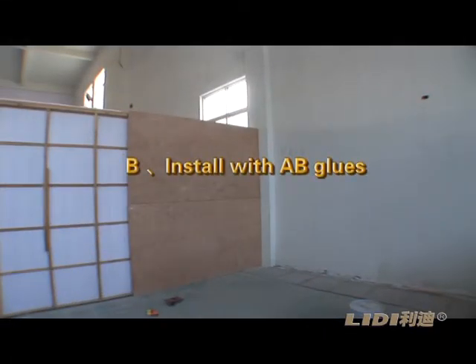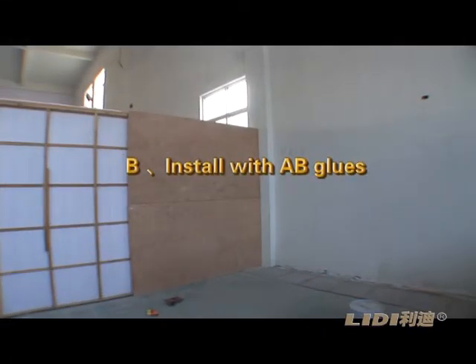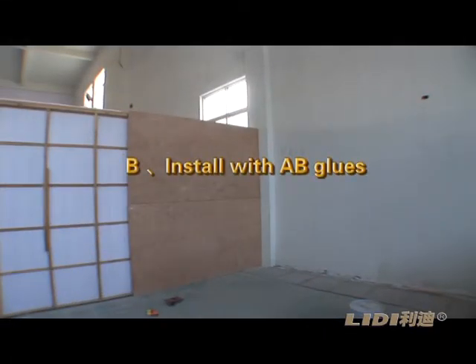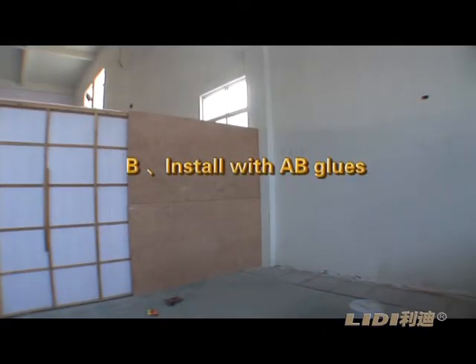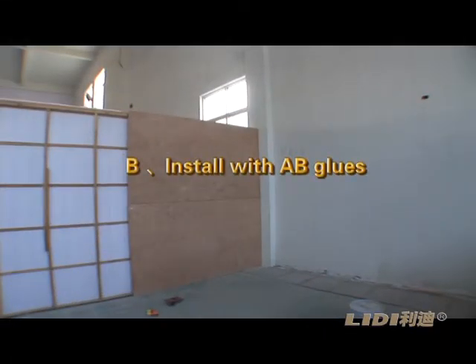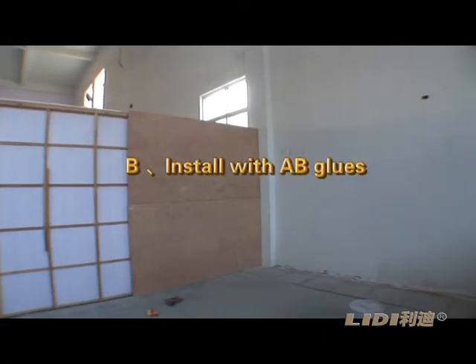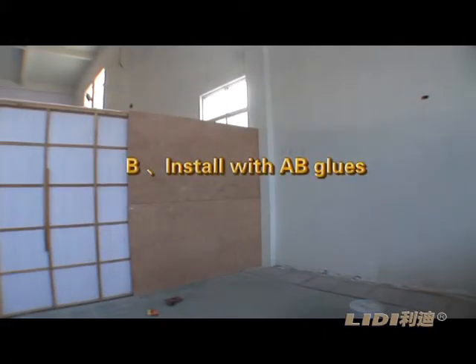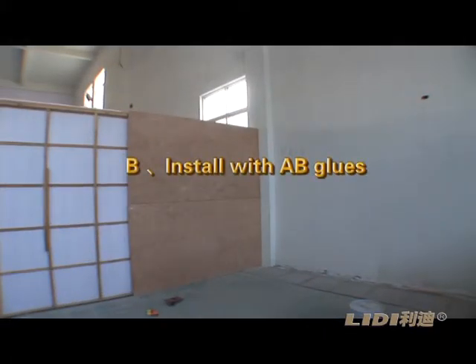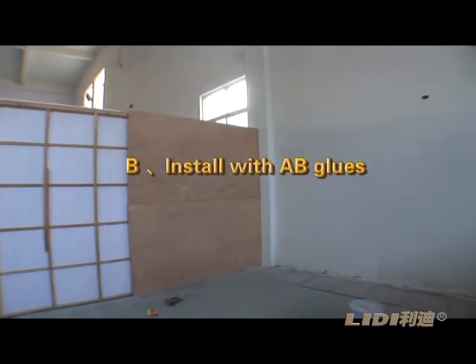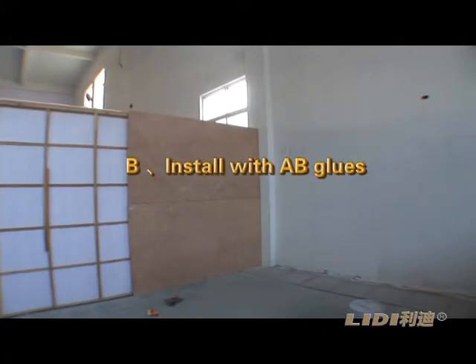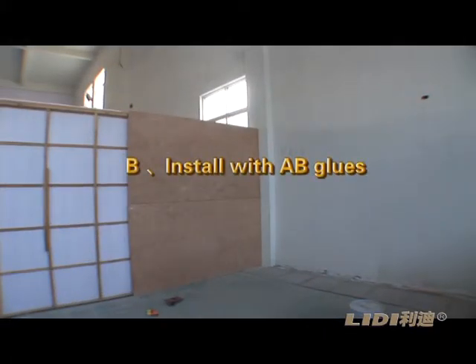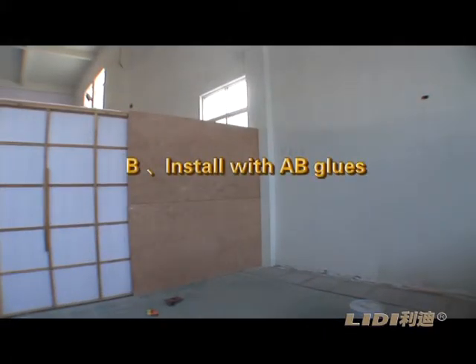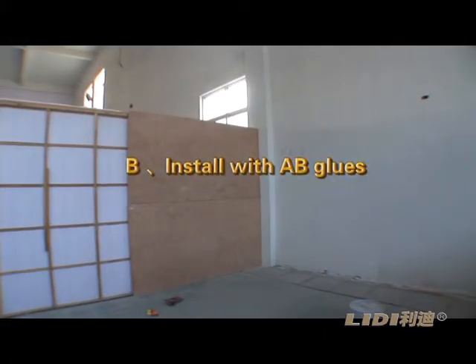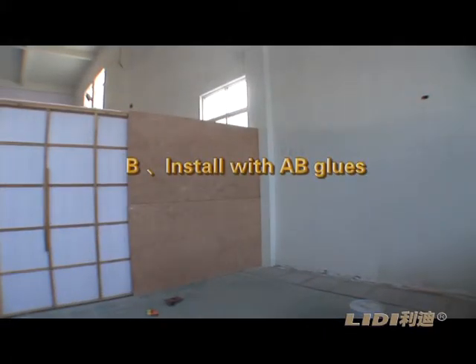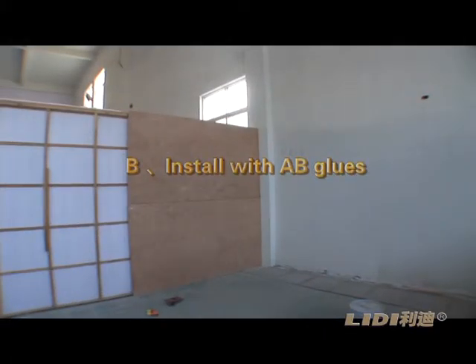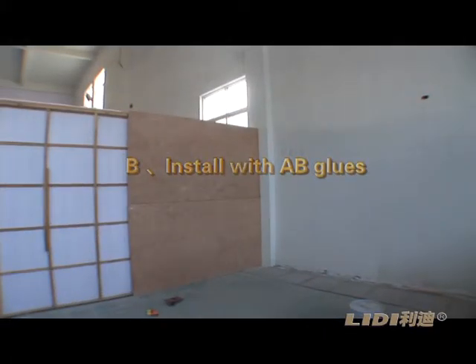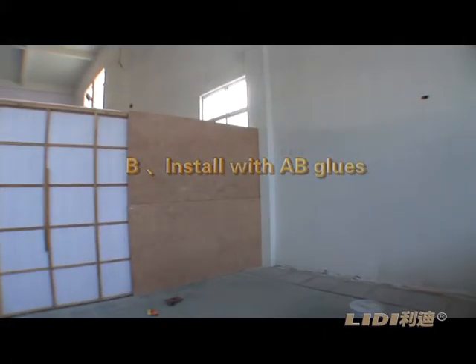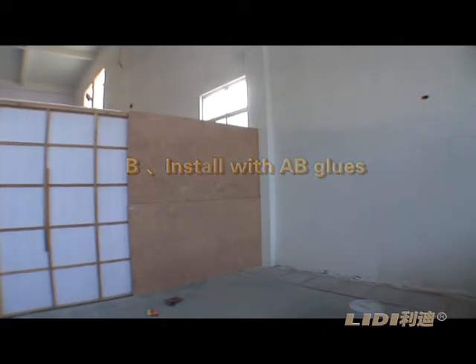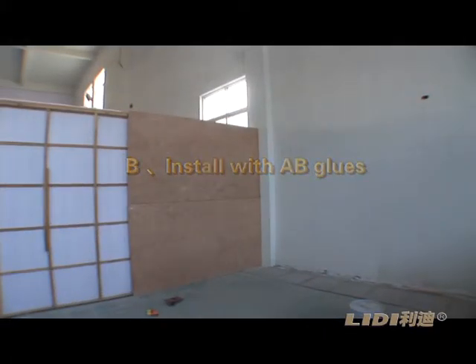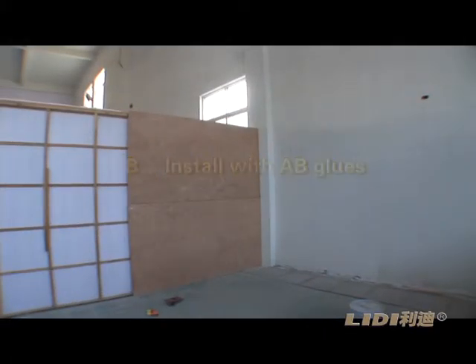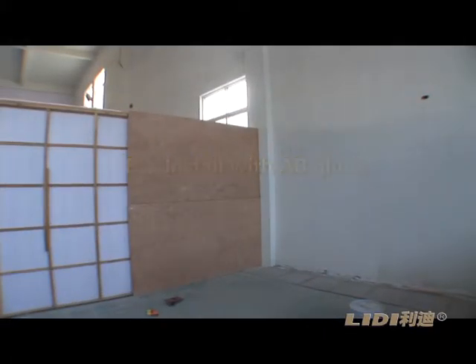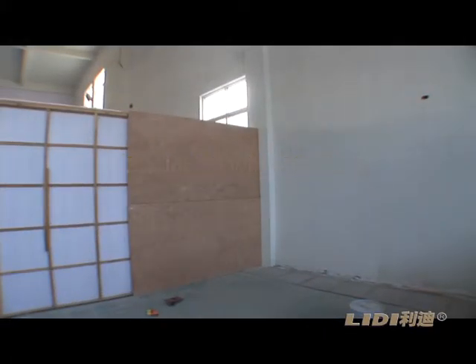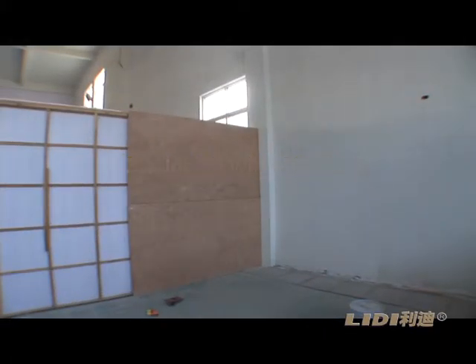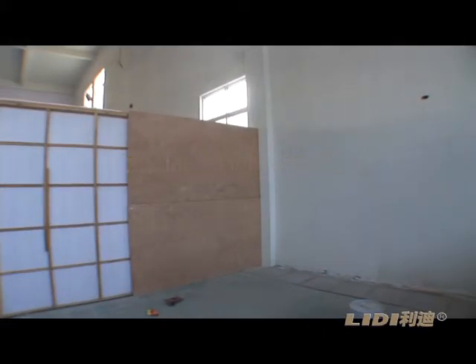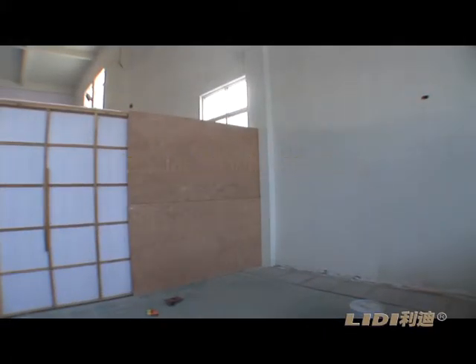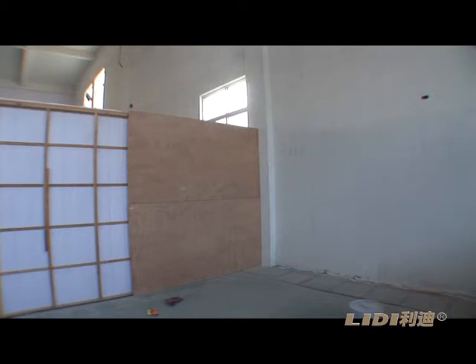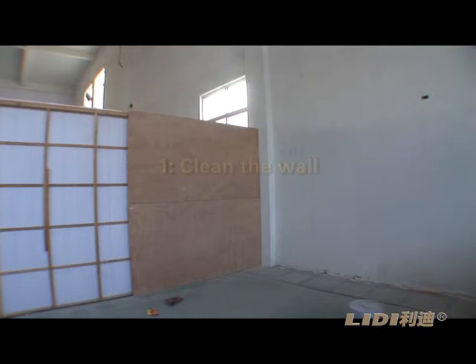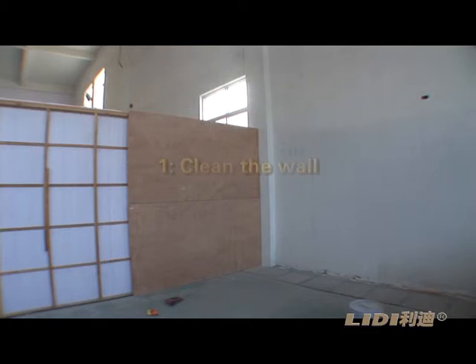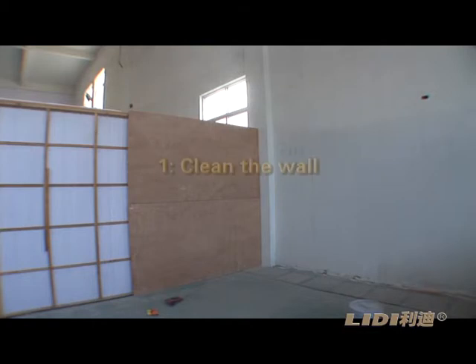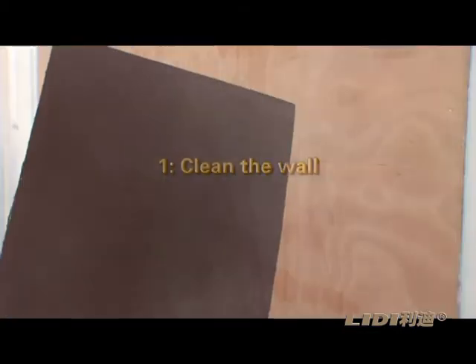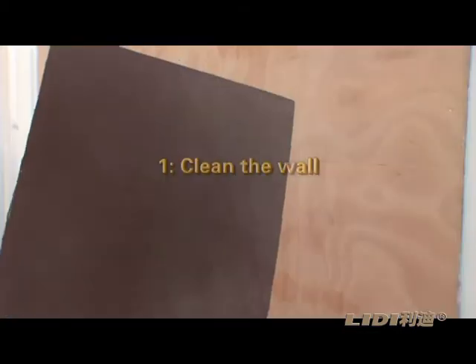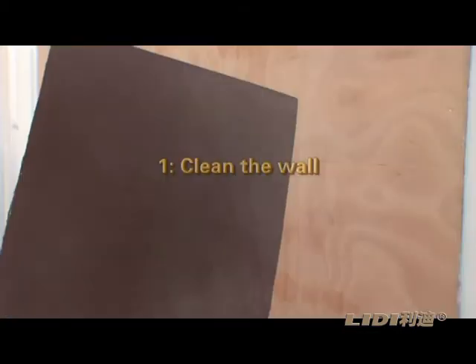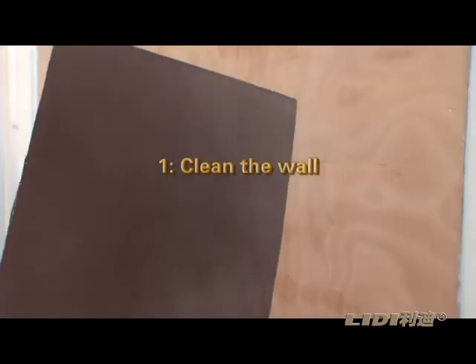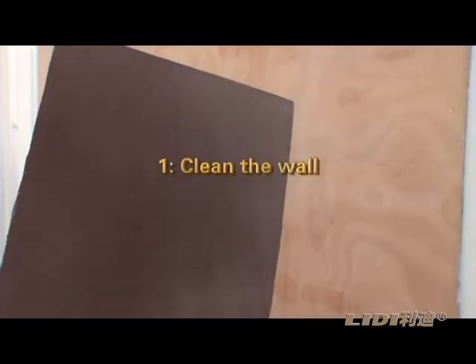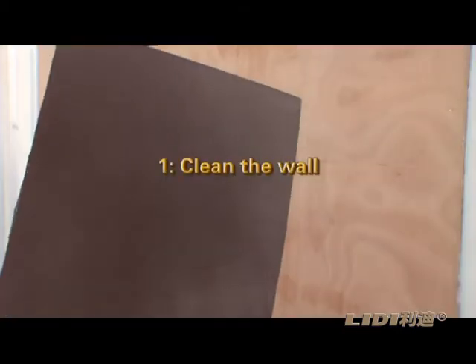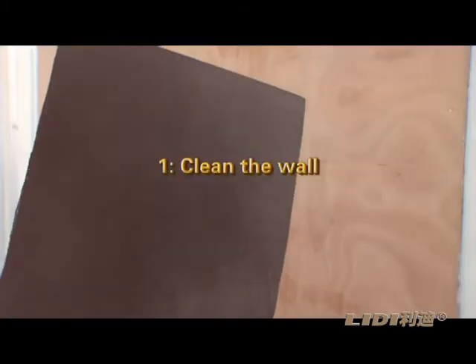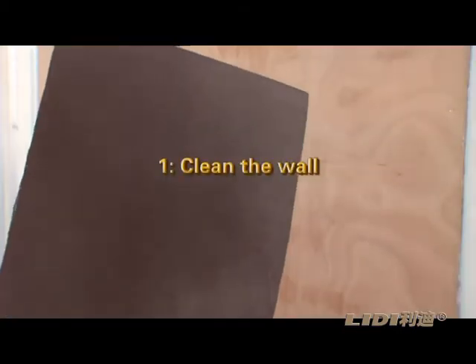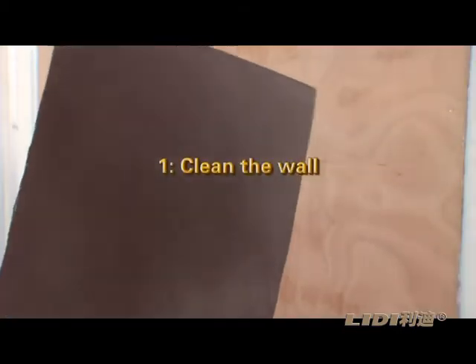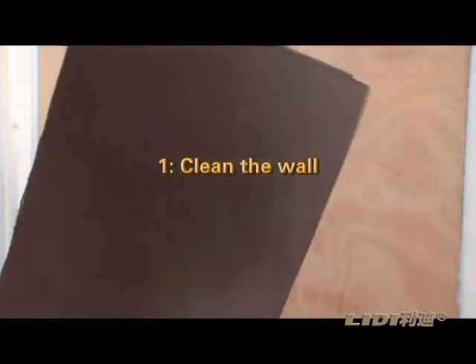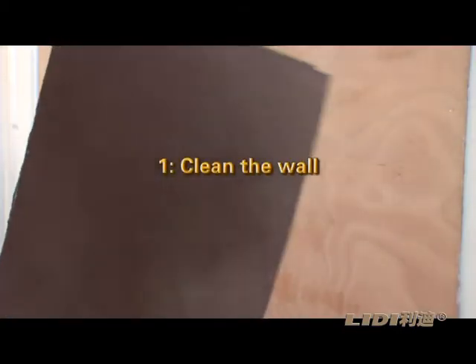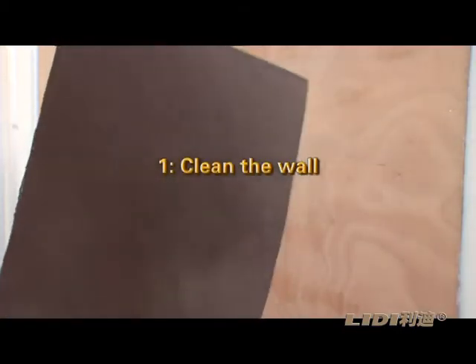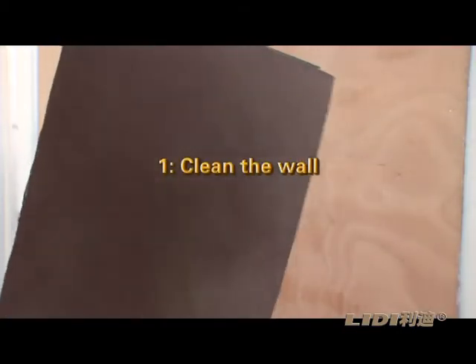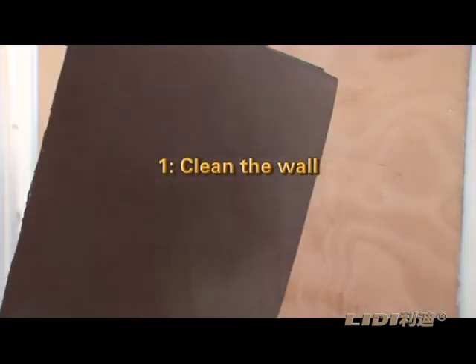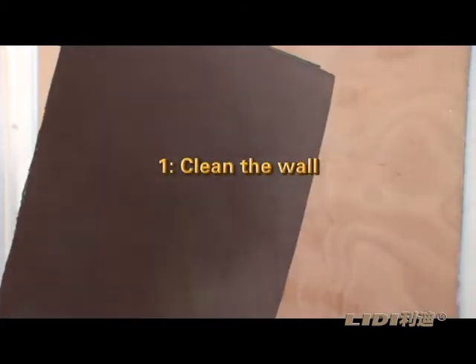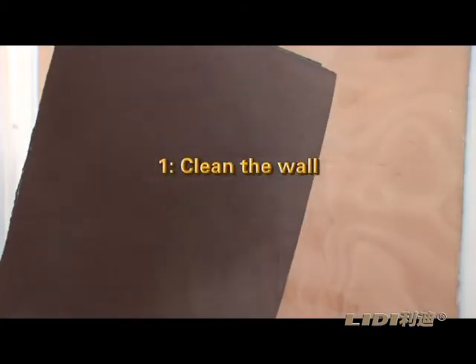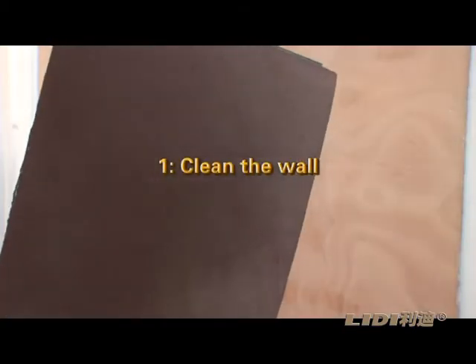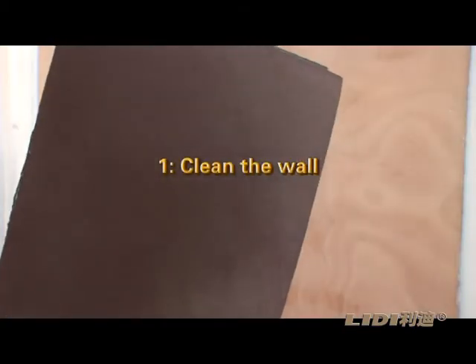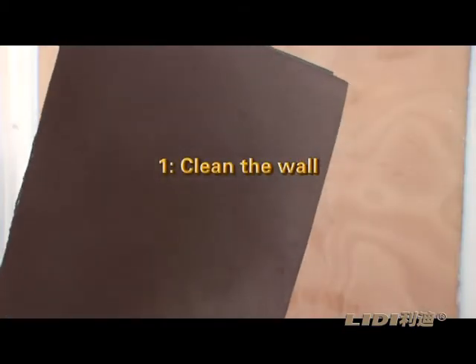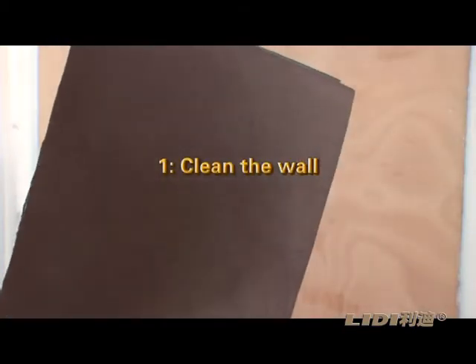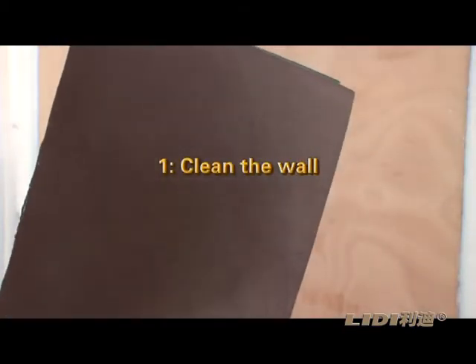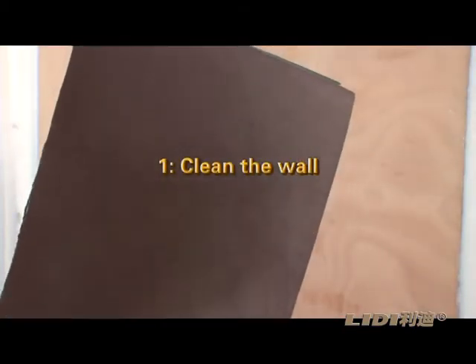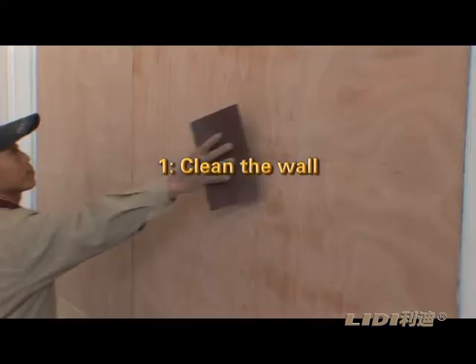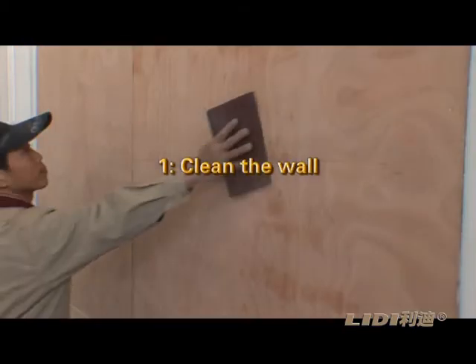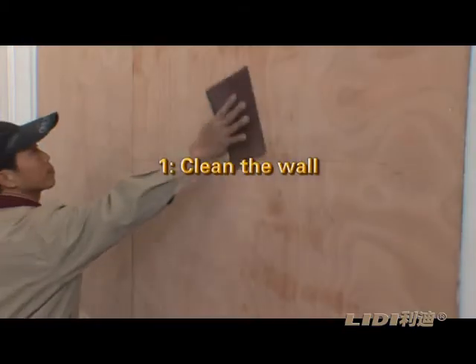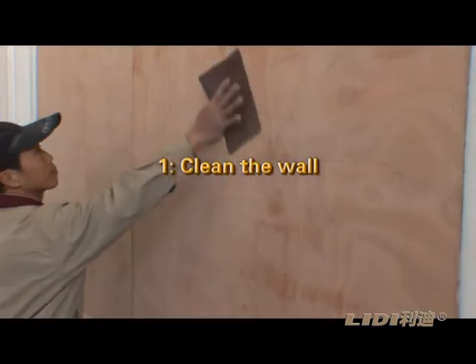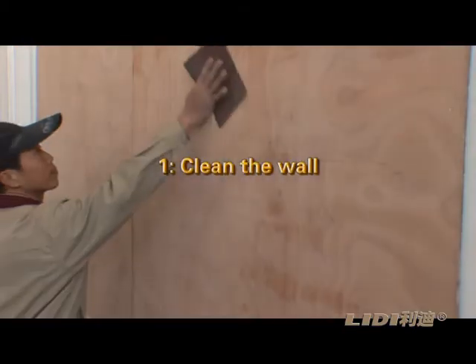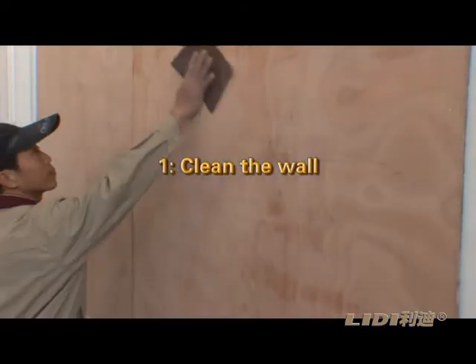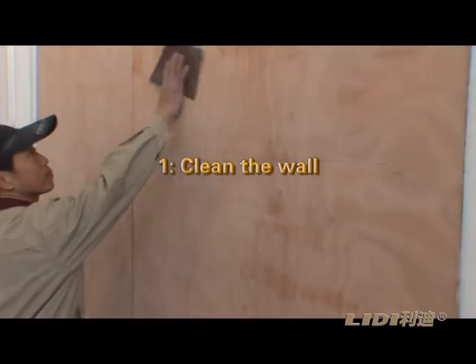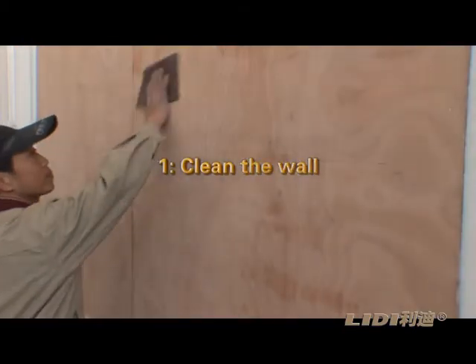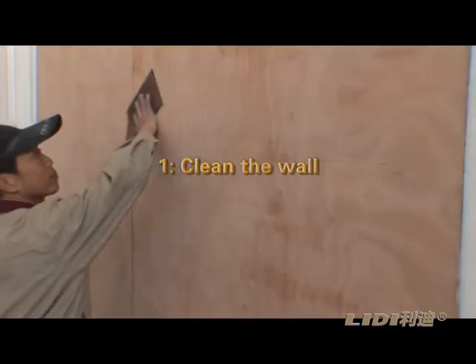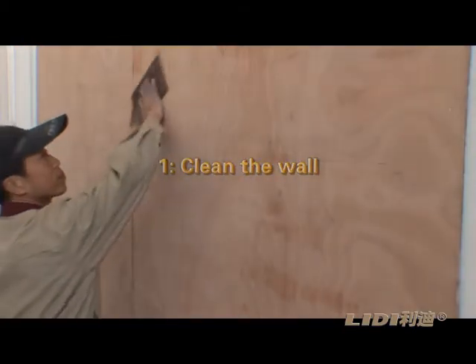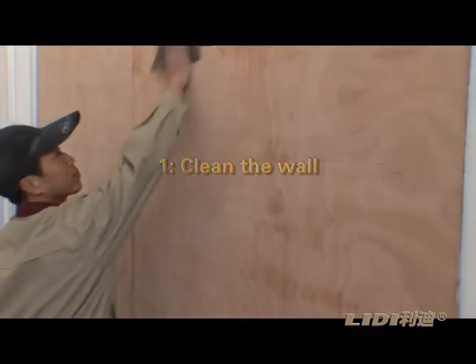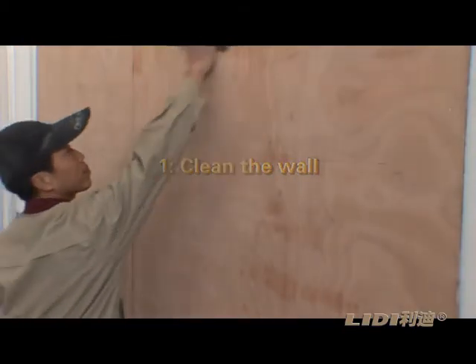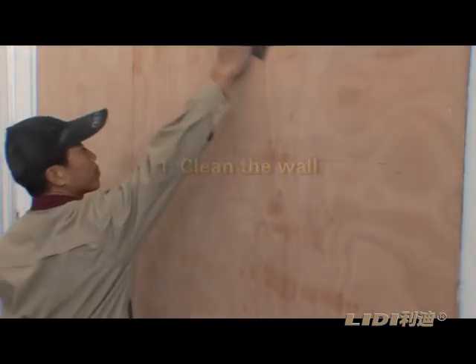Method B: Install with AB glues. Step 7: Clean the wall. Clean the wall with emery cloth.